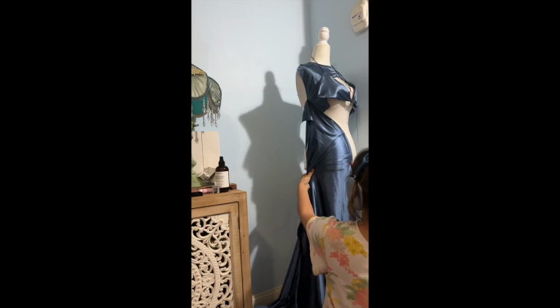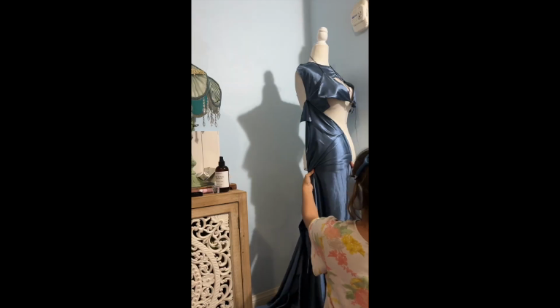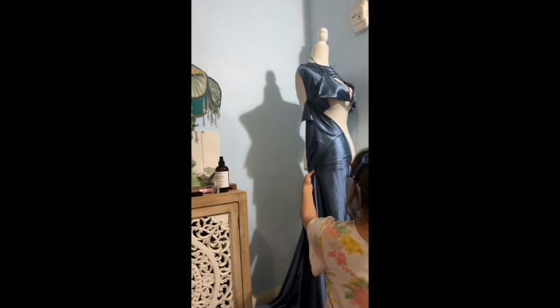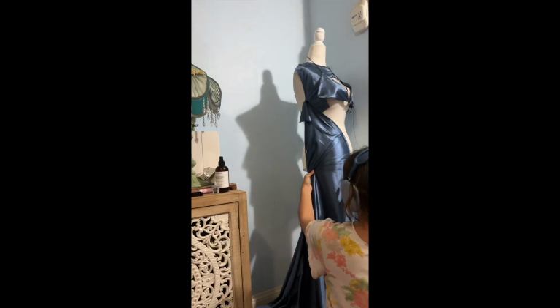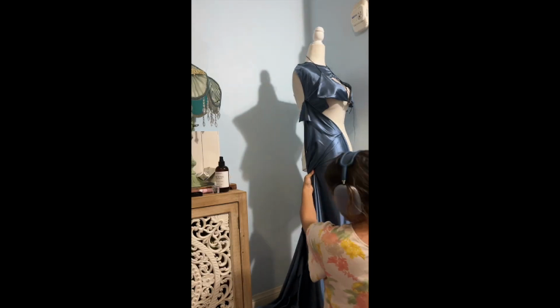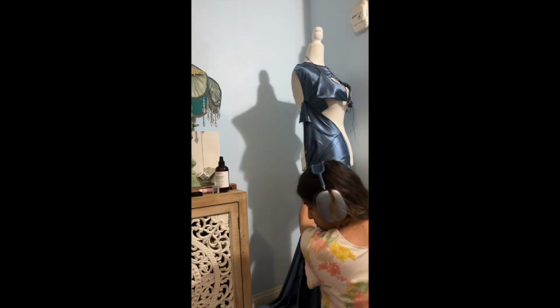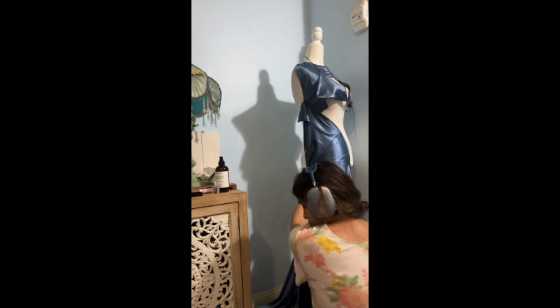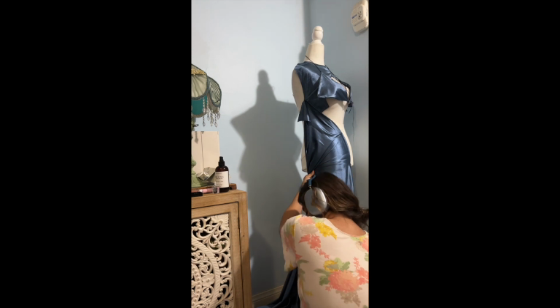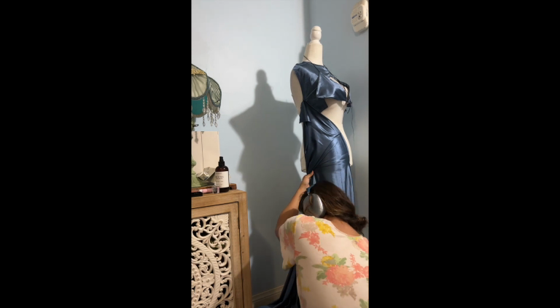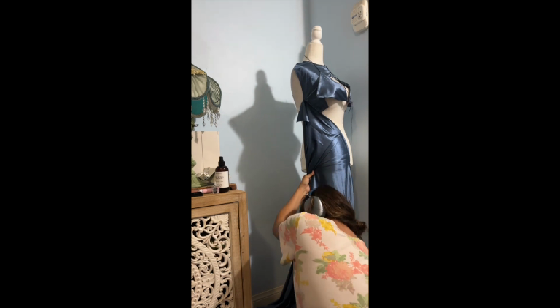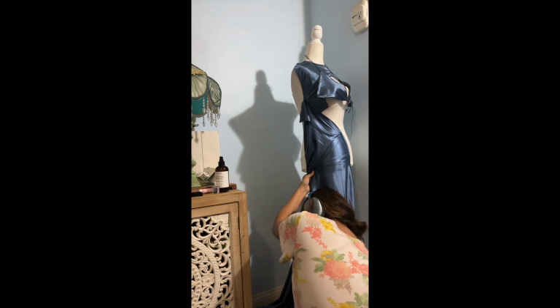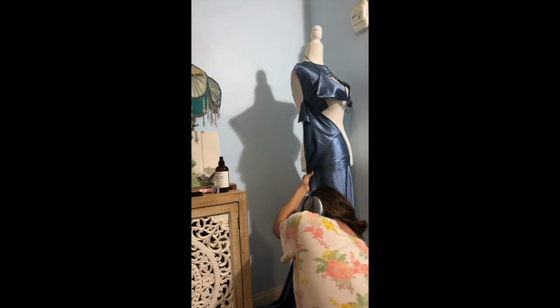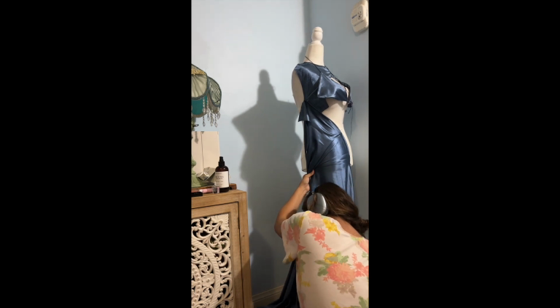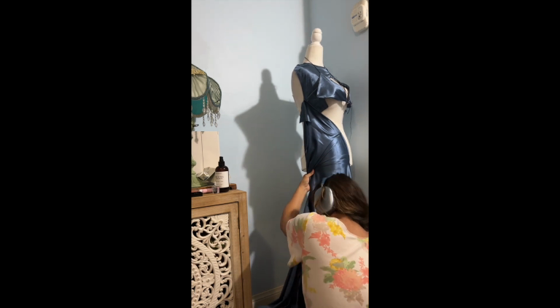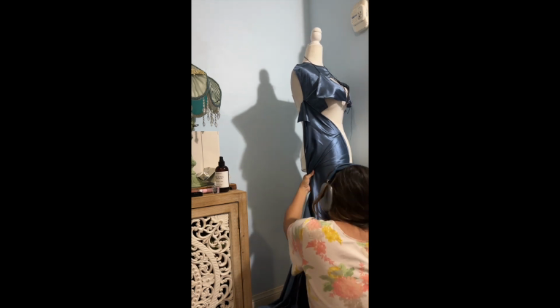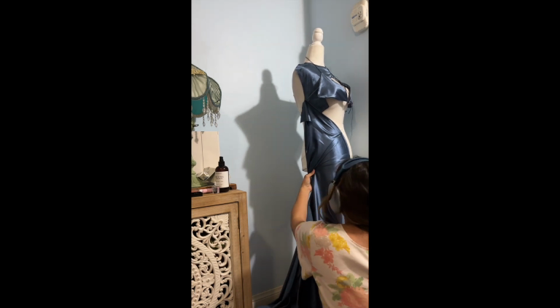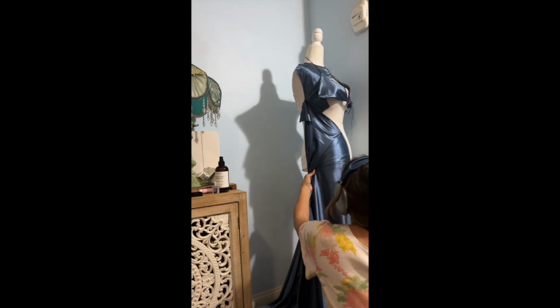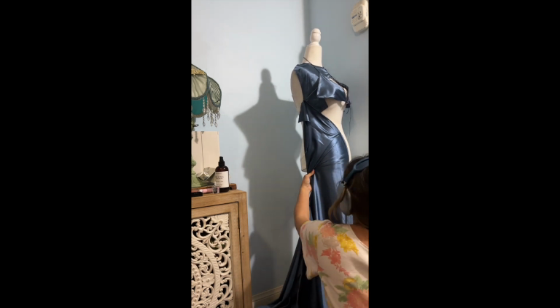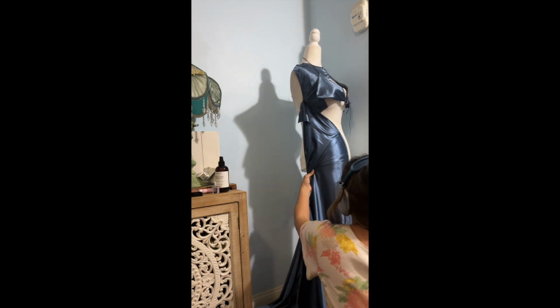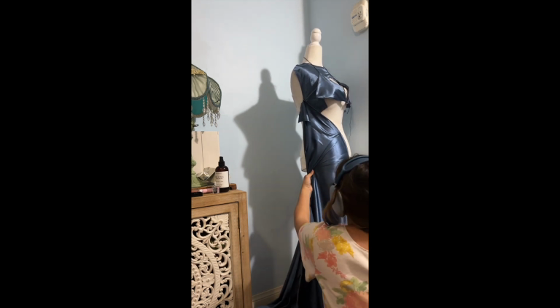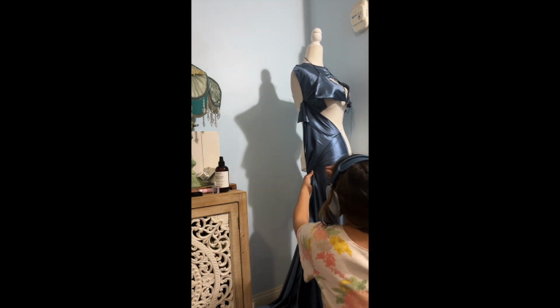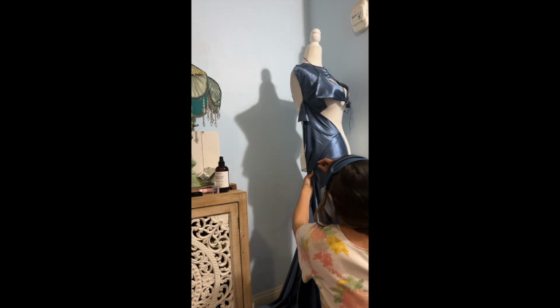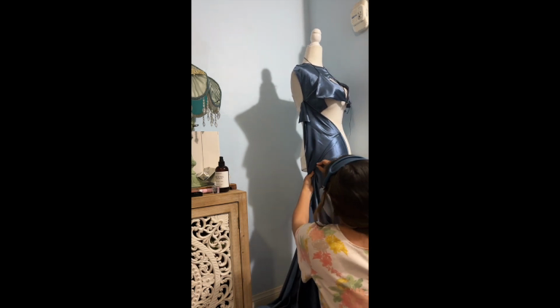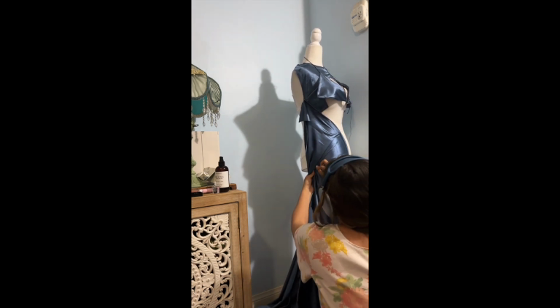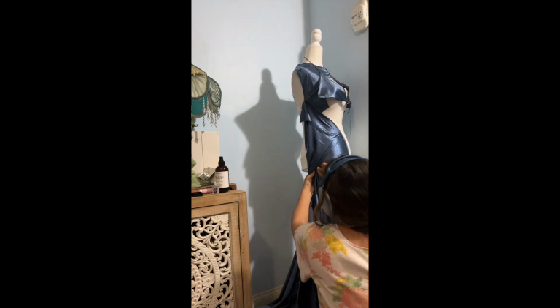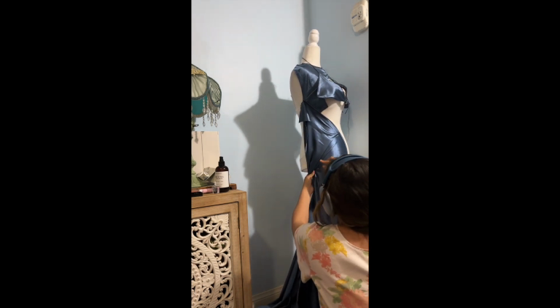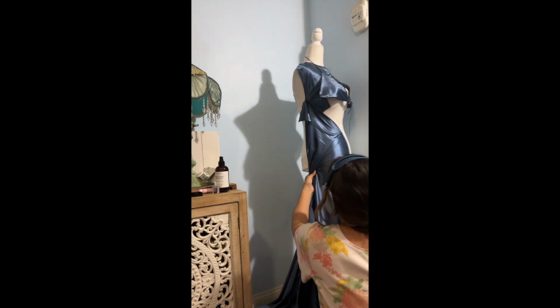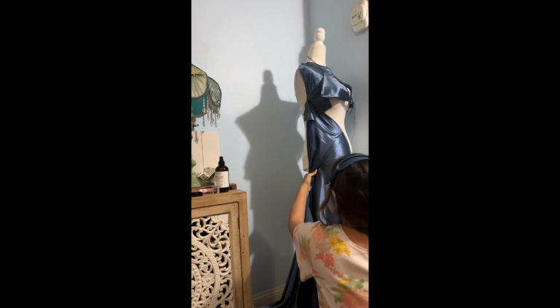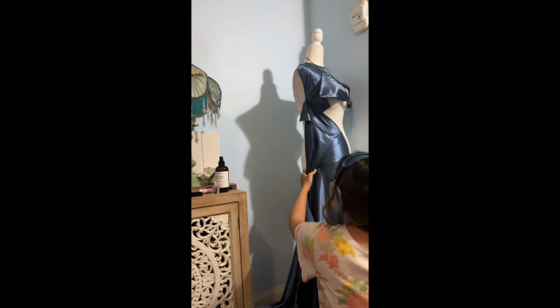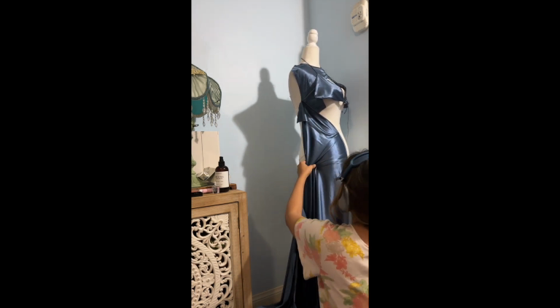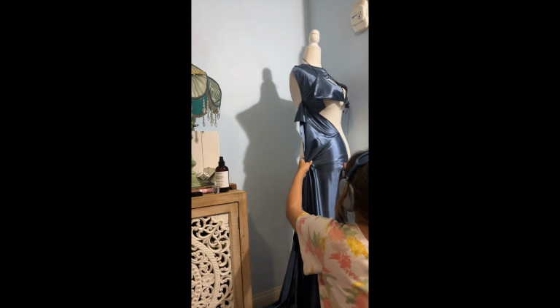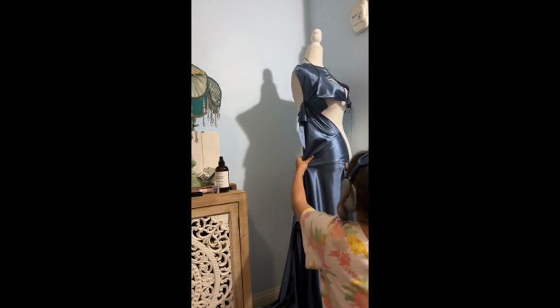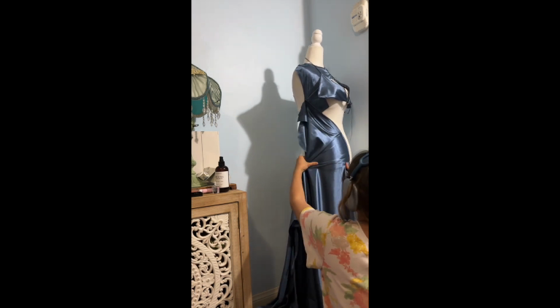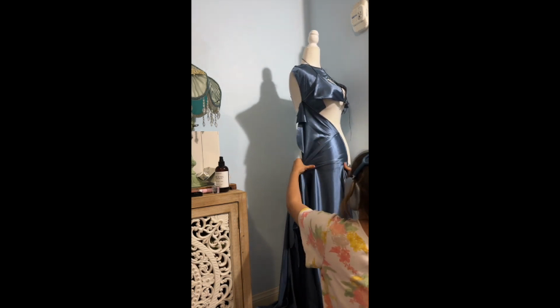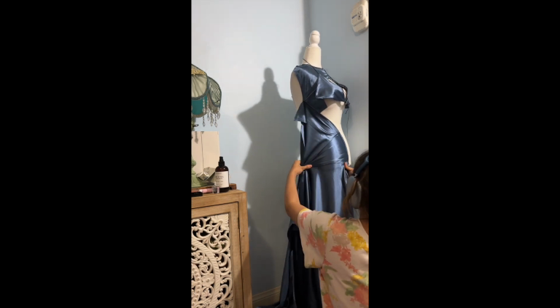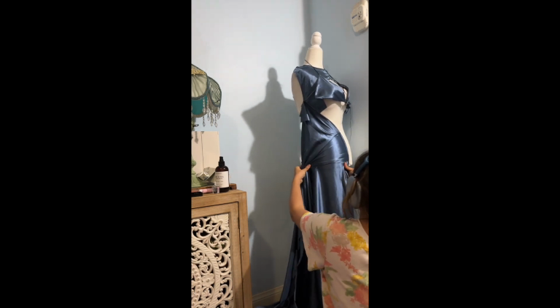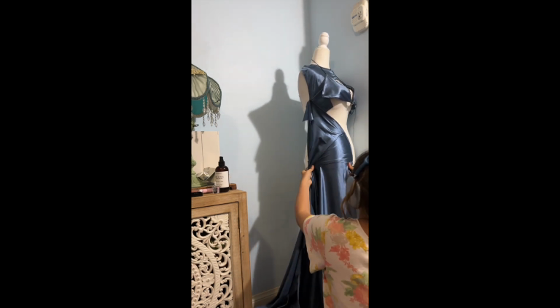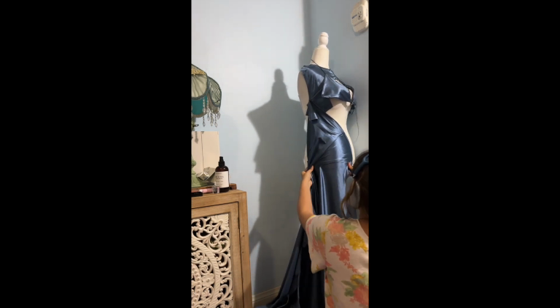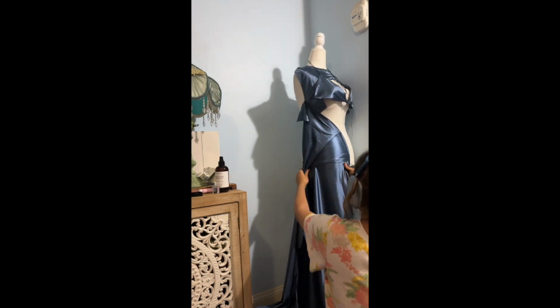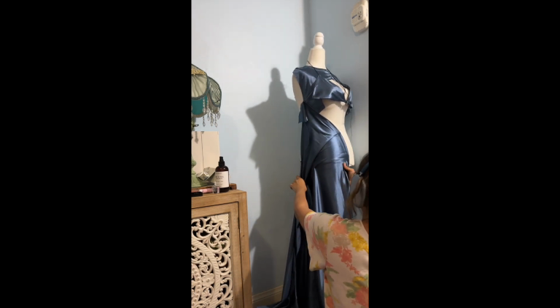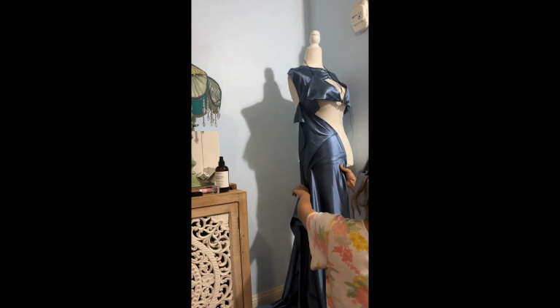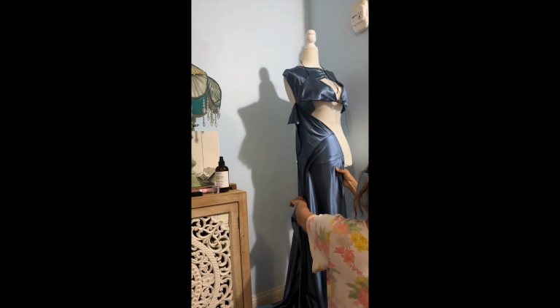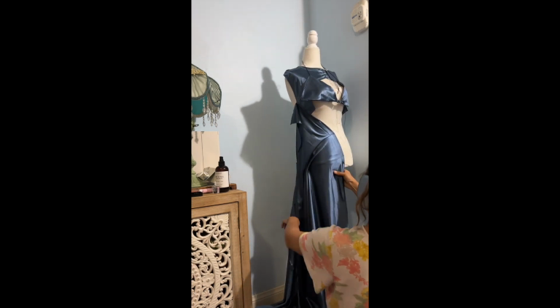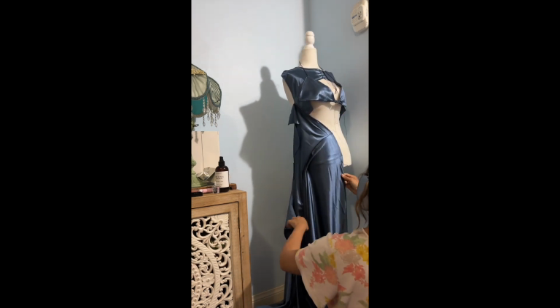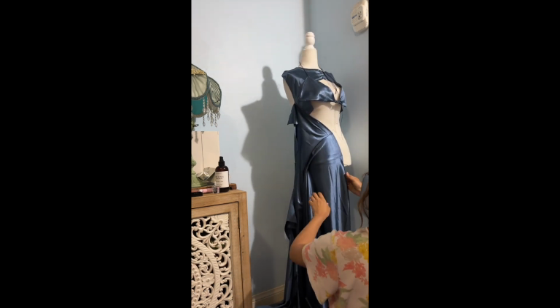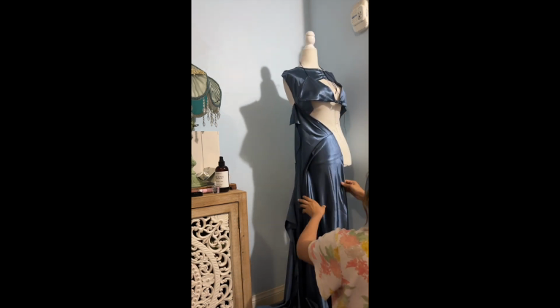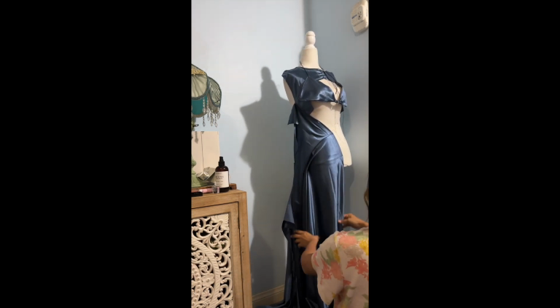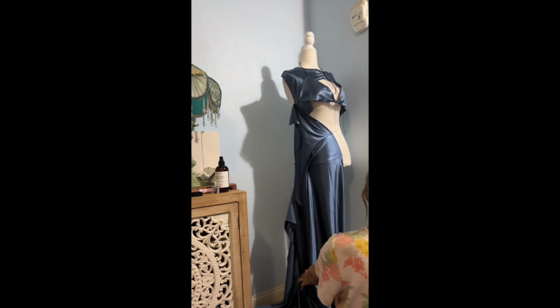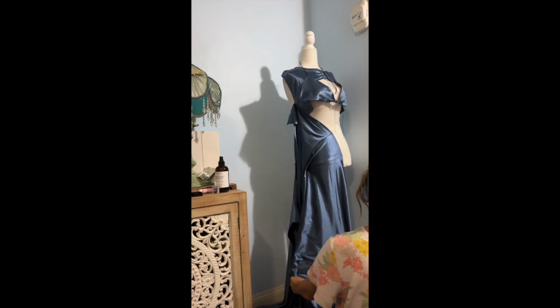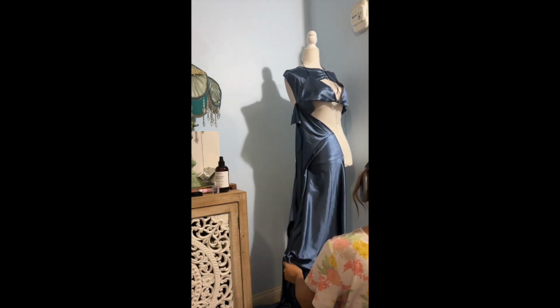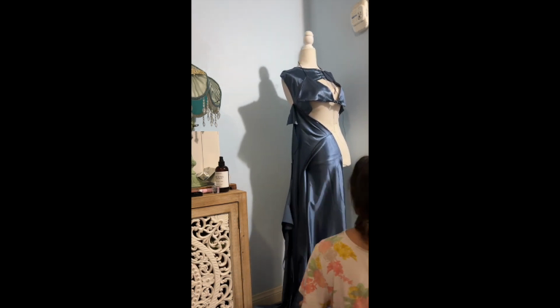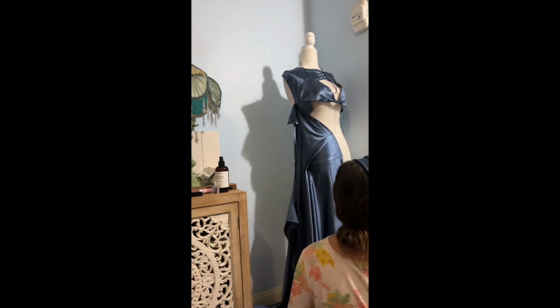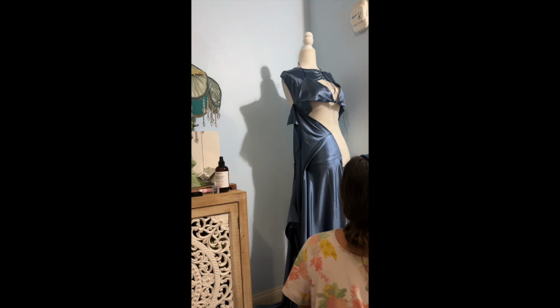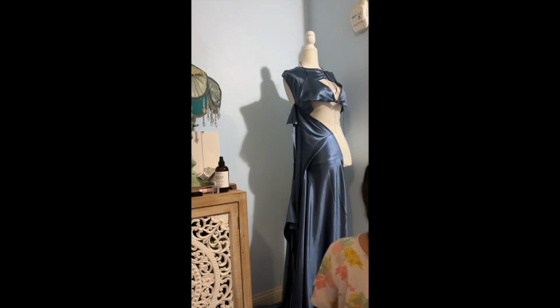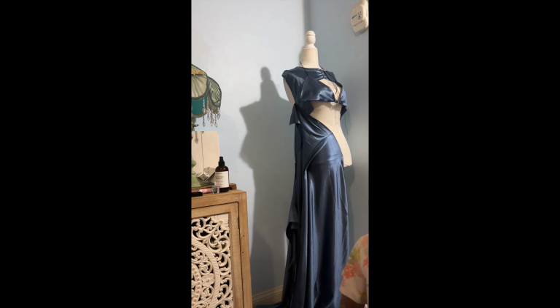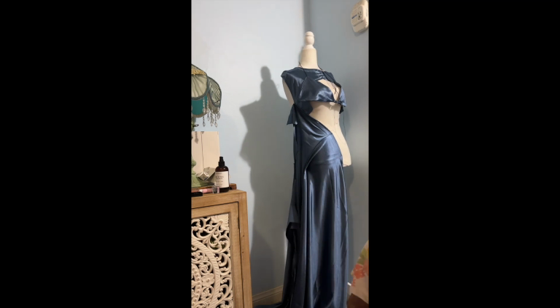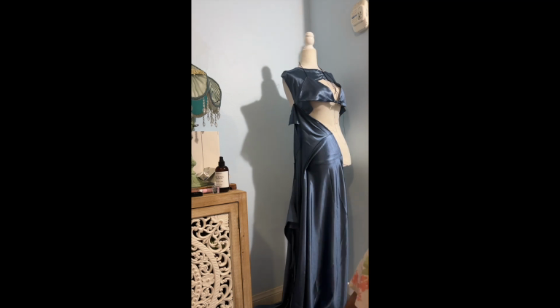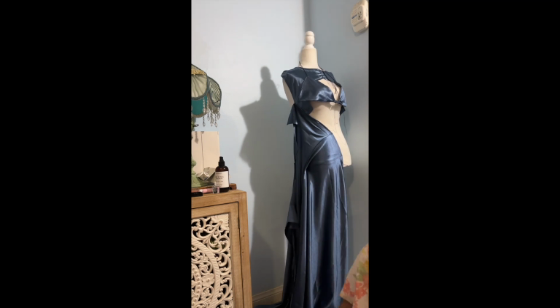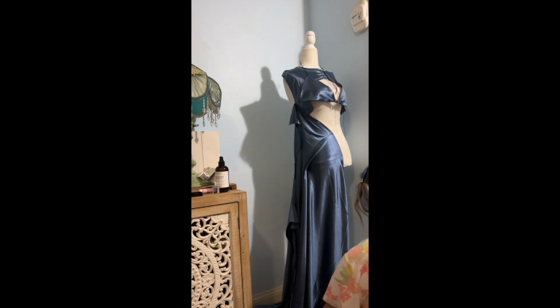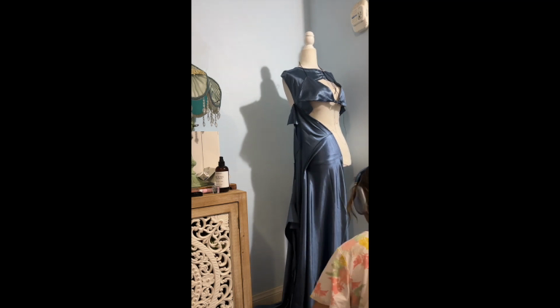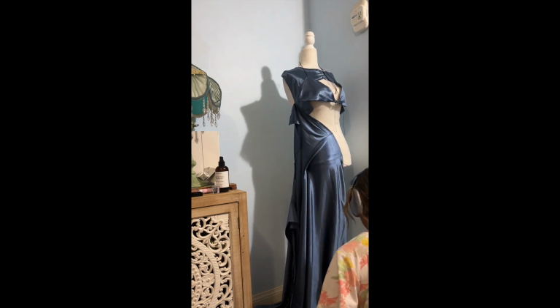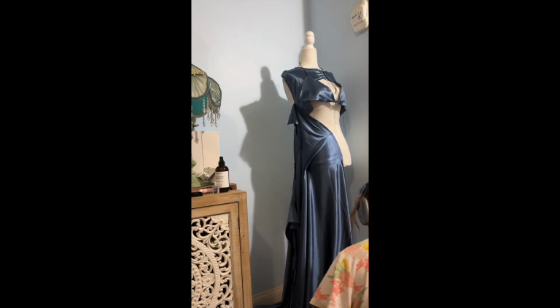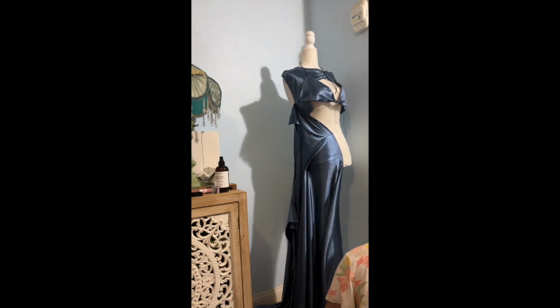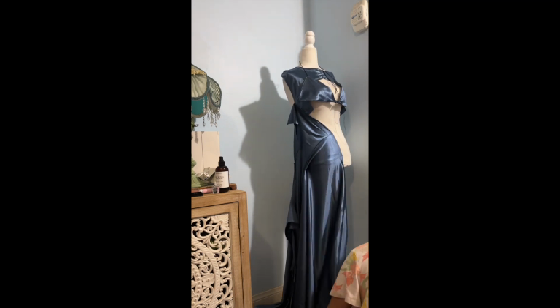Then I began to just kind of drape the fabric on the mannequin, and then I cut out the length of the dress based on how I liked it.